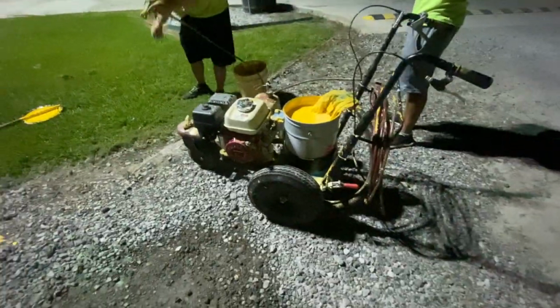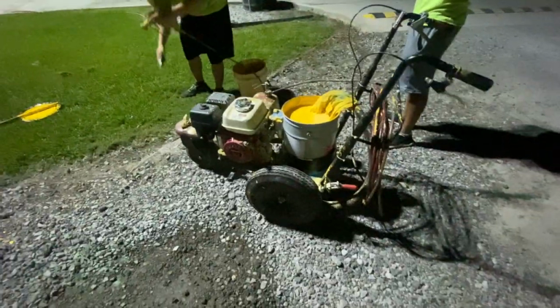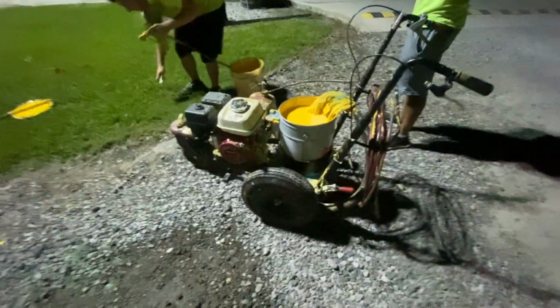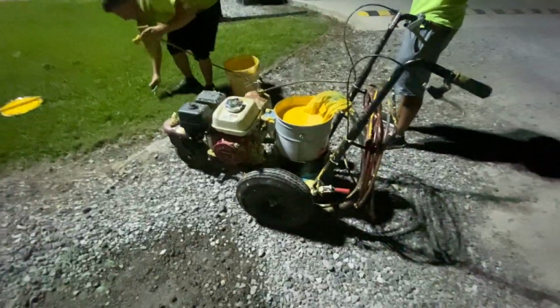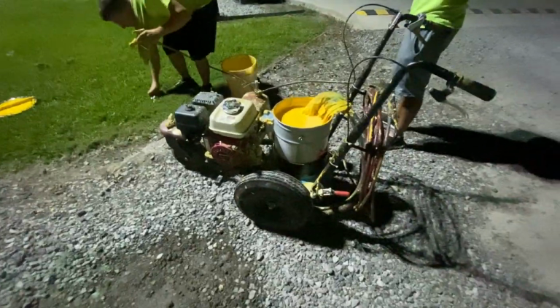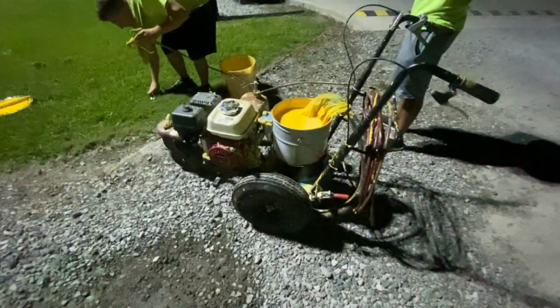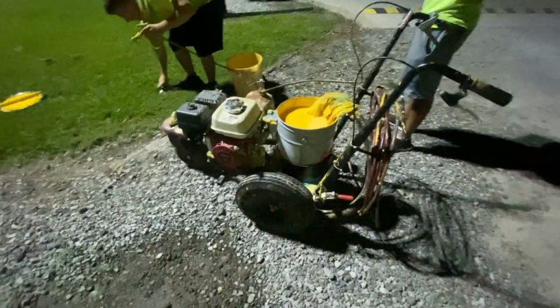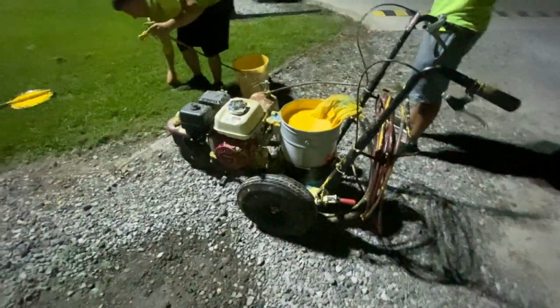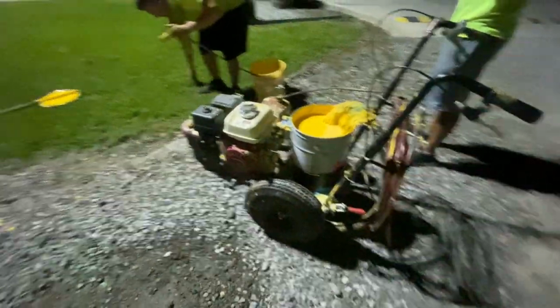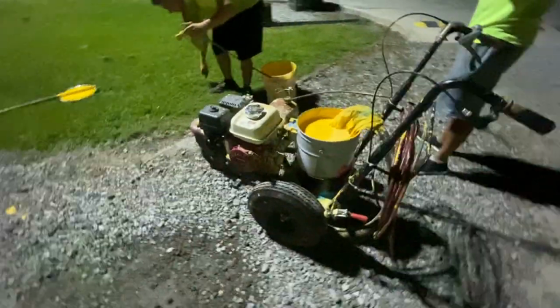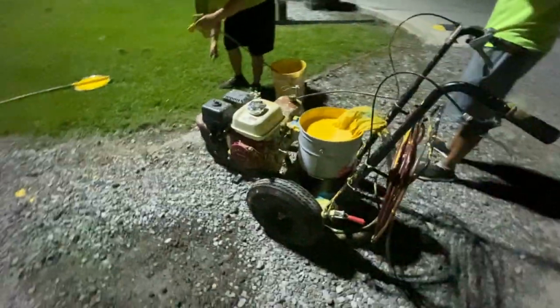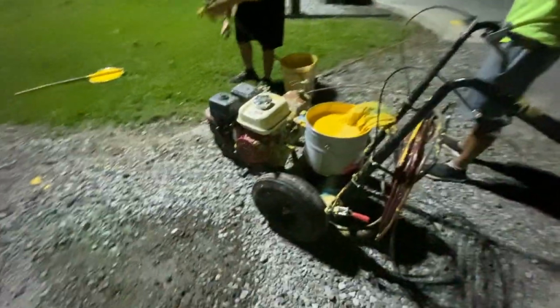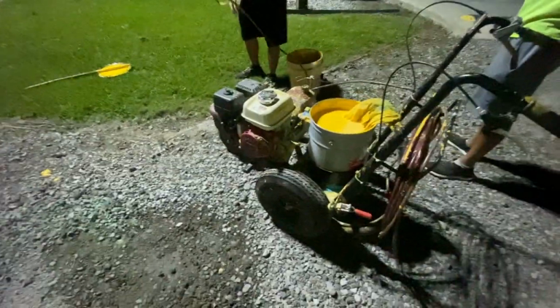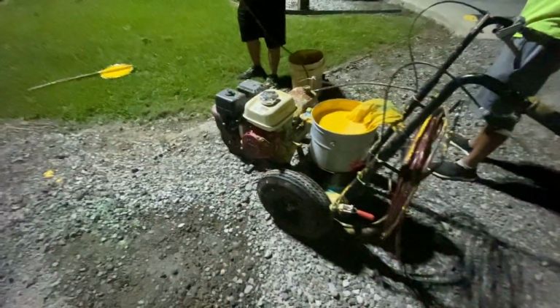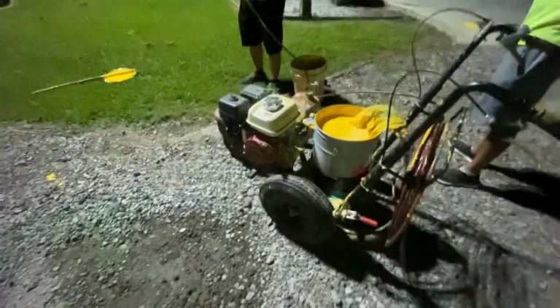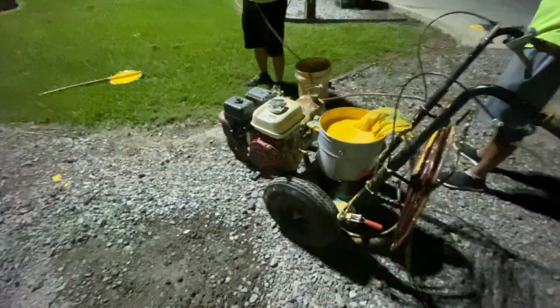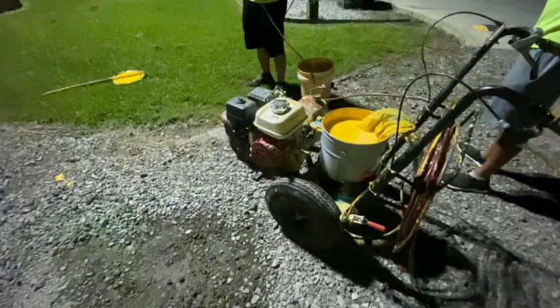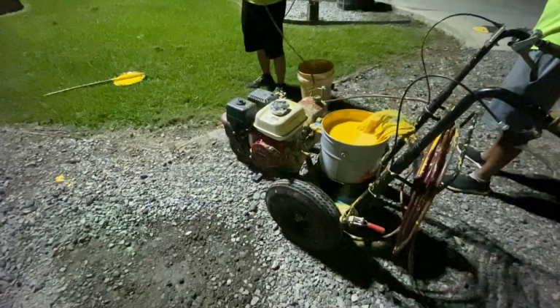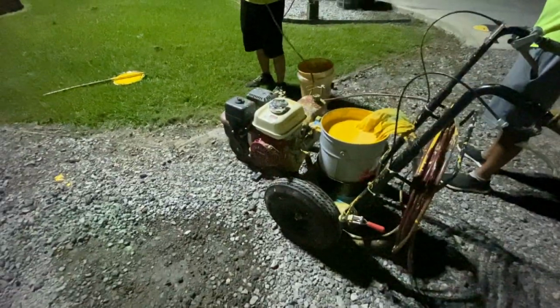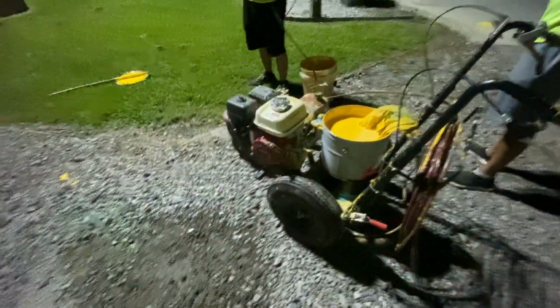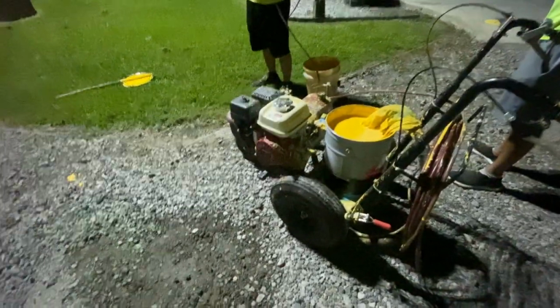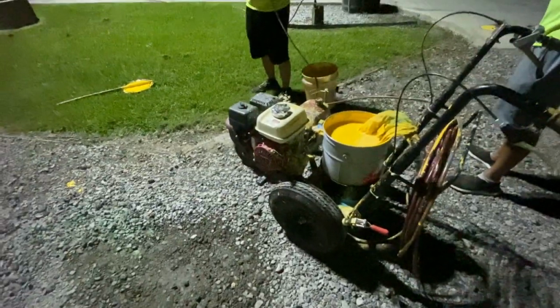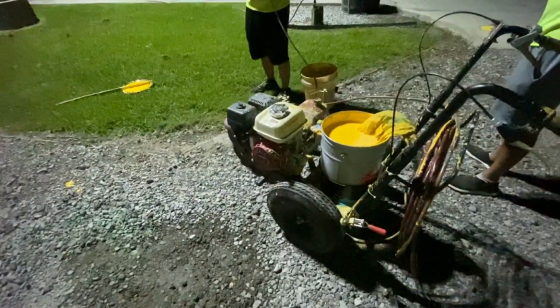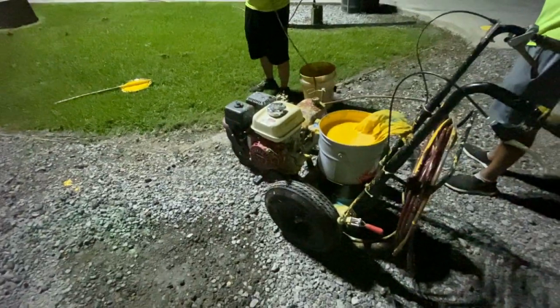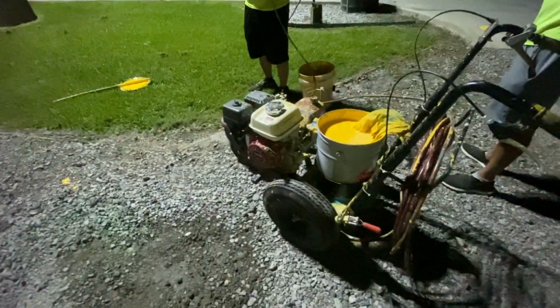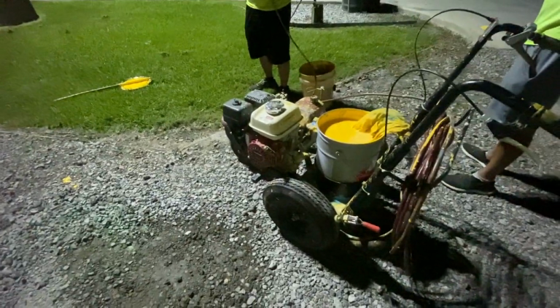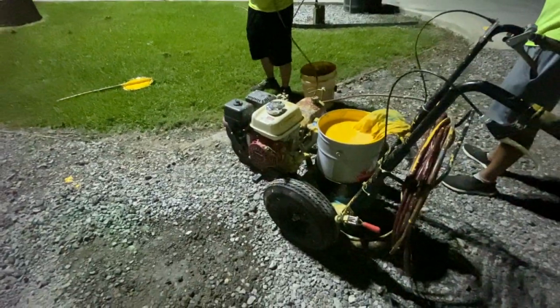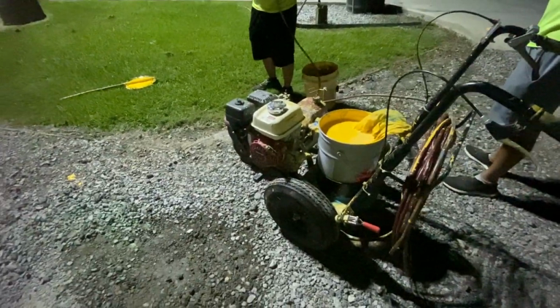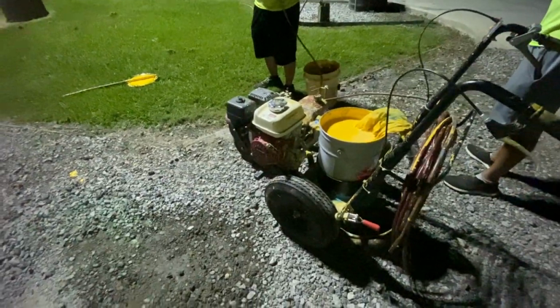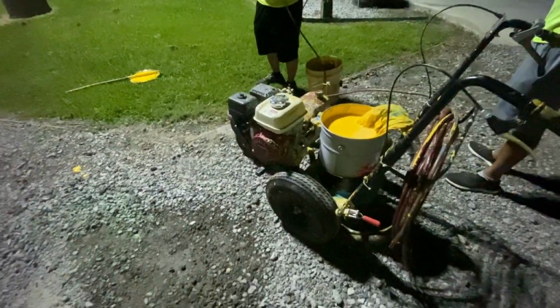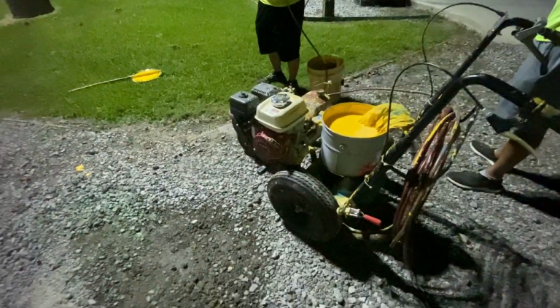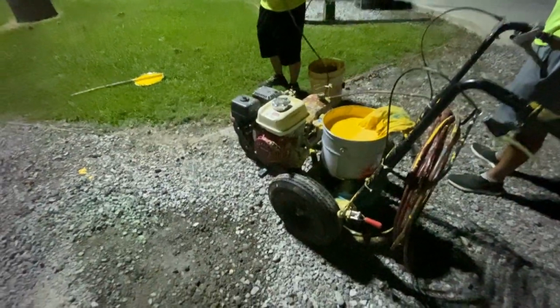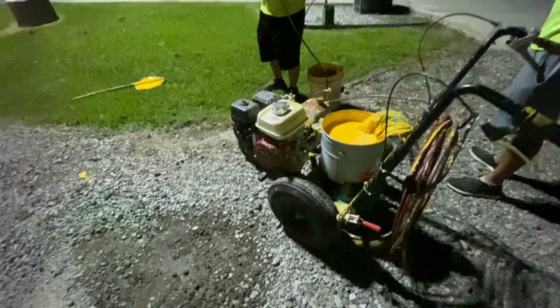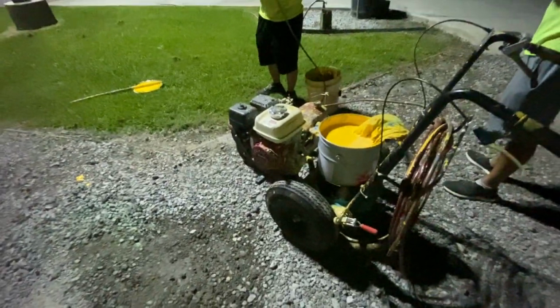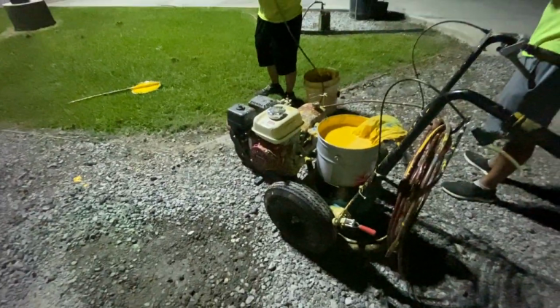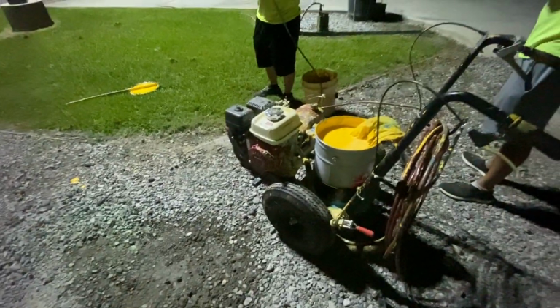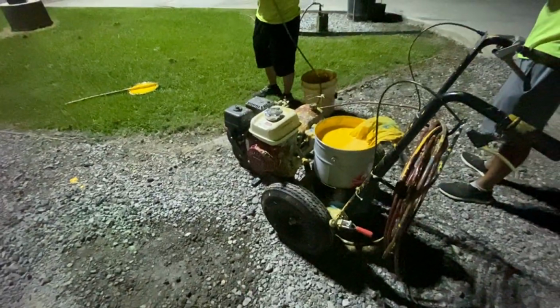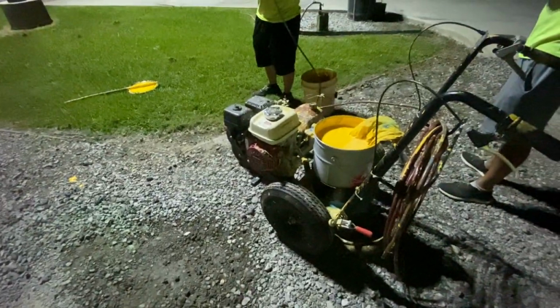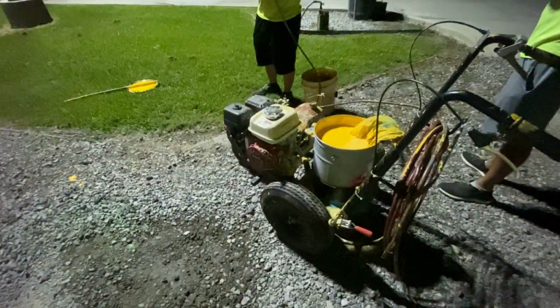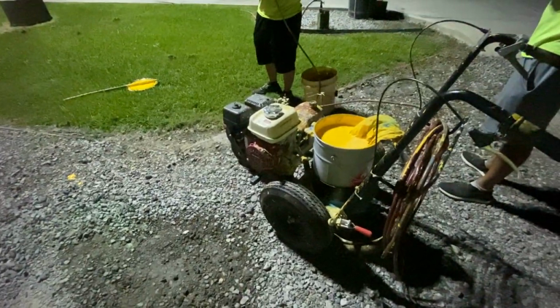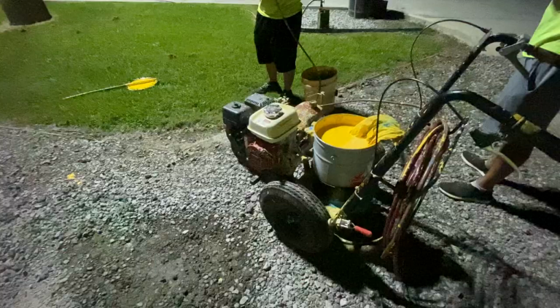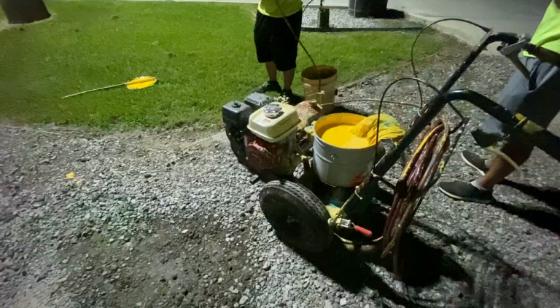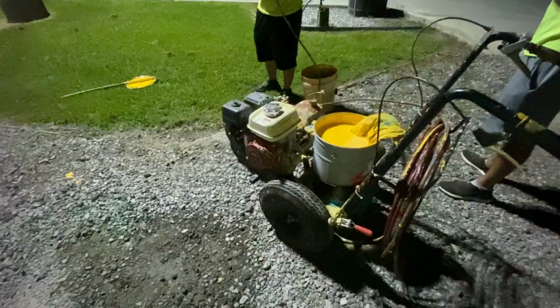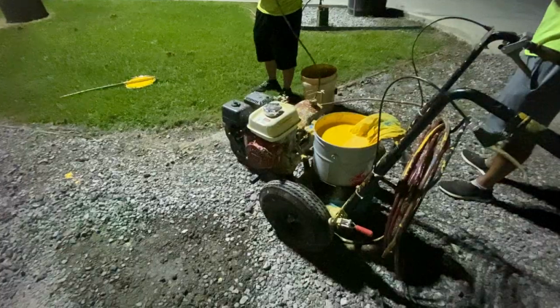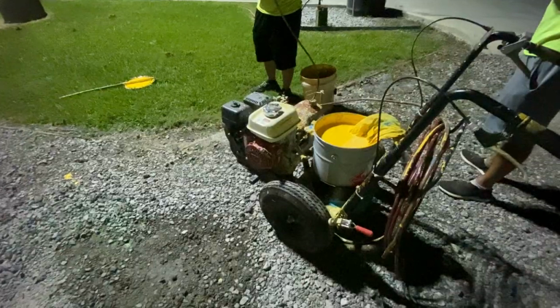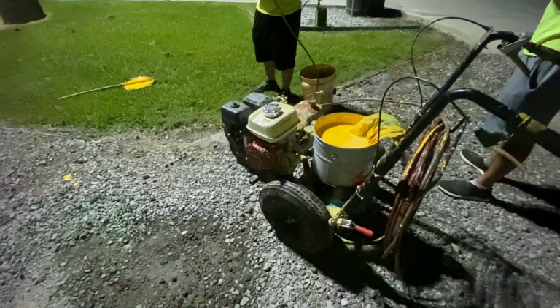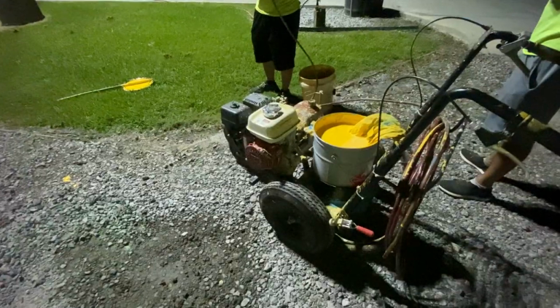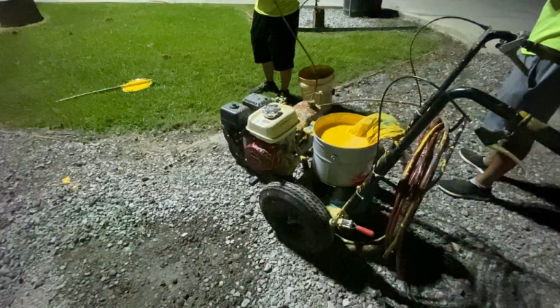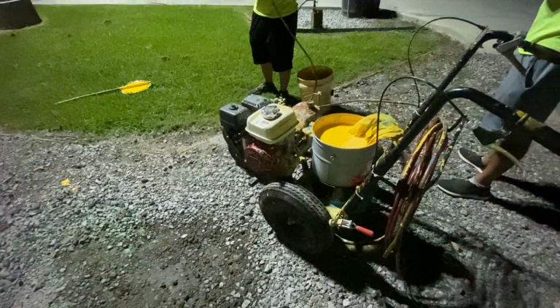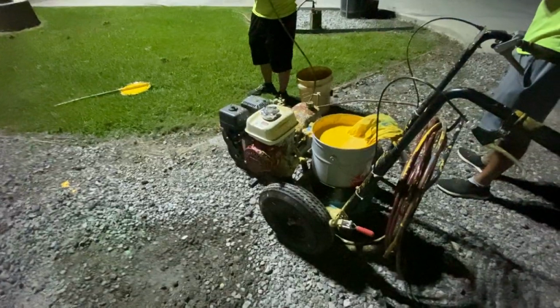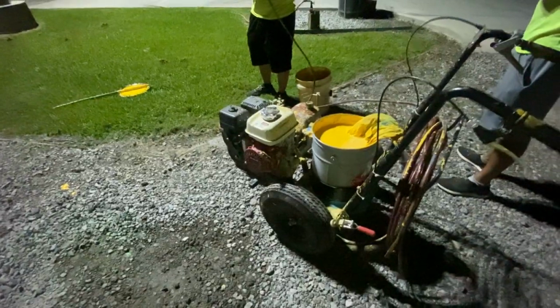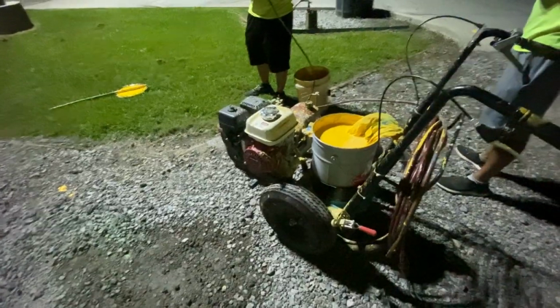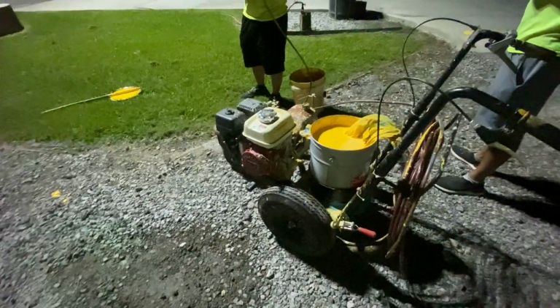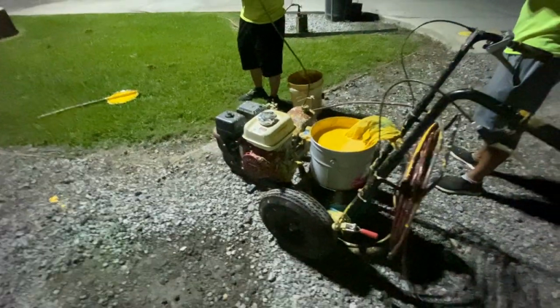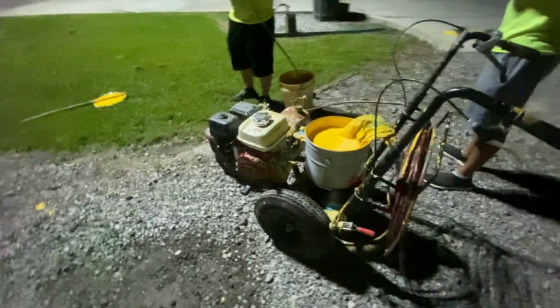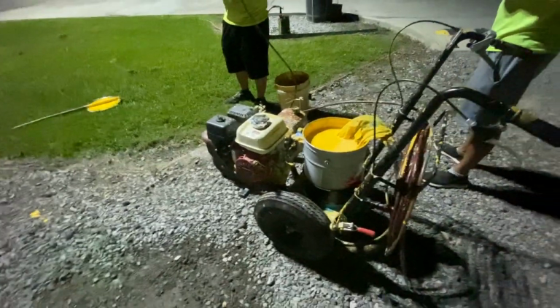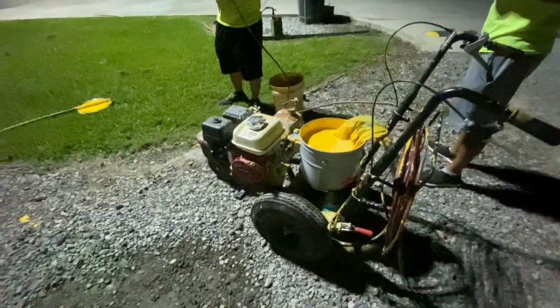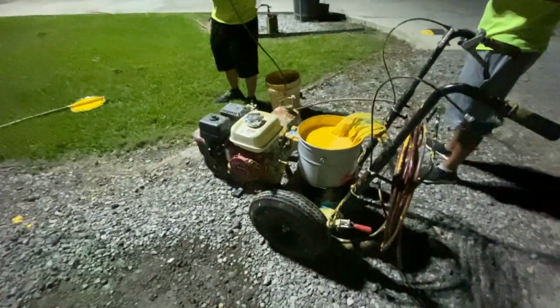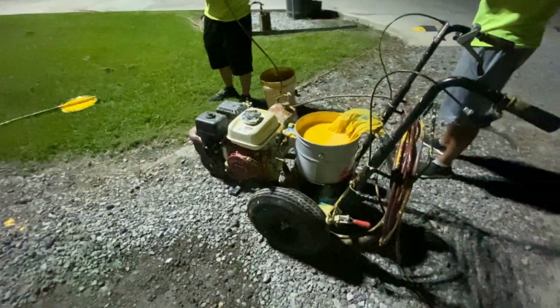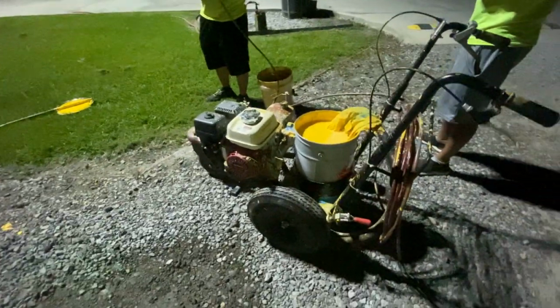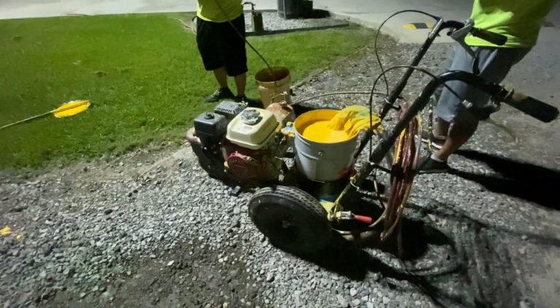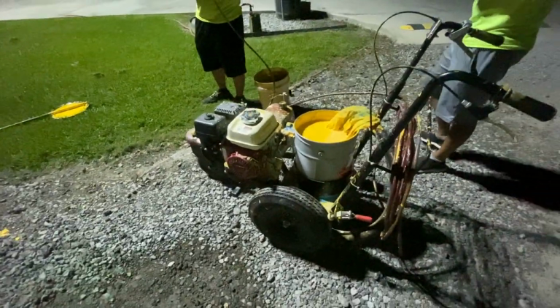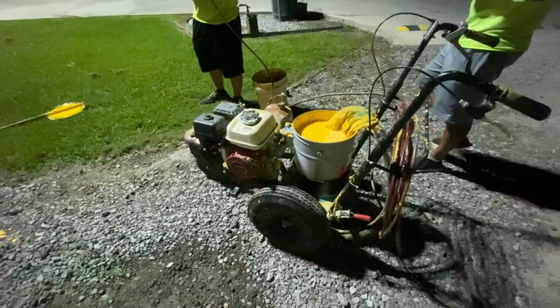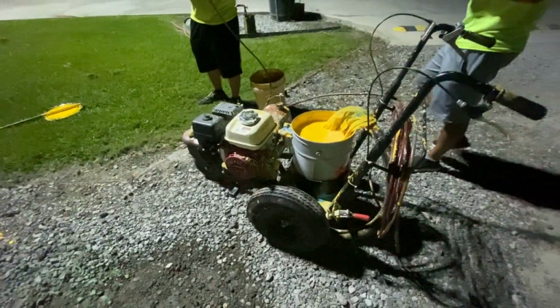Hey guys, Billy Davidson here with Davidson Pressure Wash and Painting, BillyDavidsonVIP.com. We're going to talk about parking lot striping.